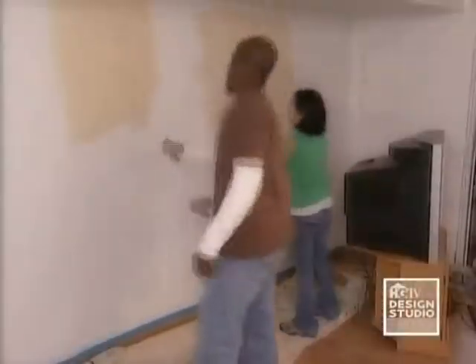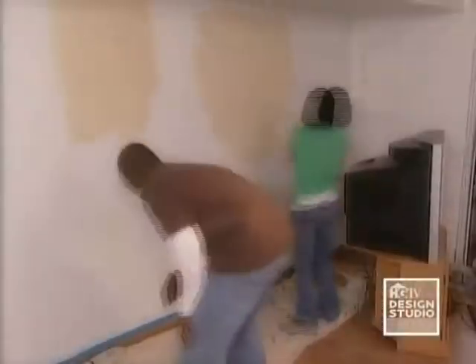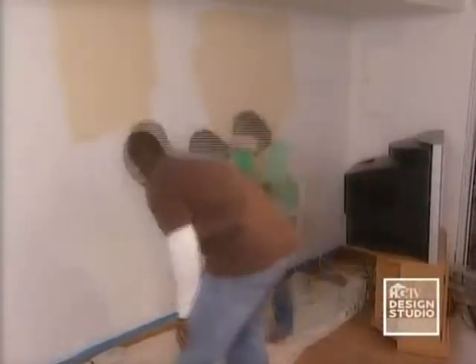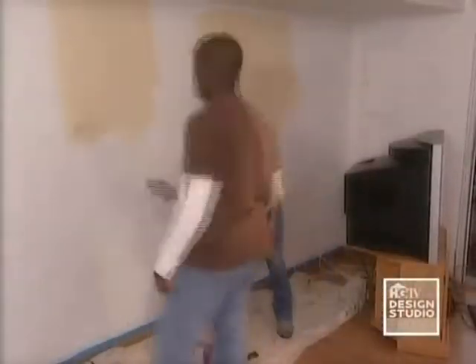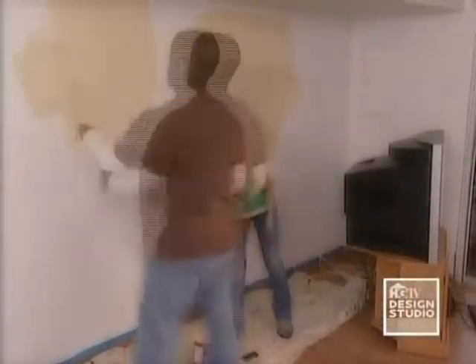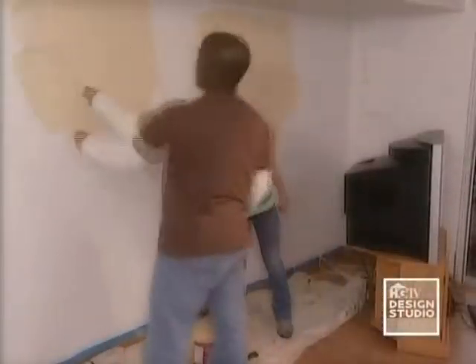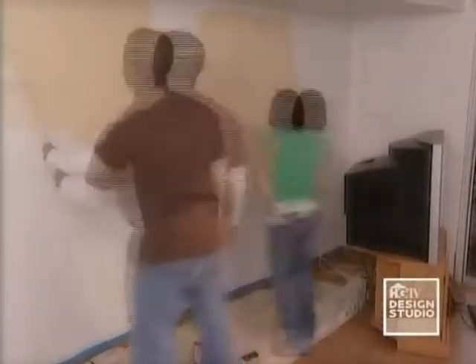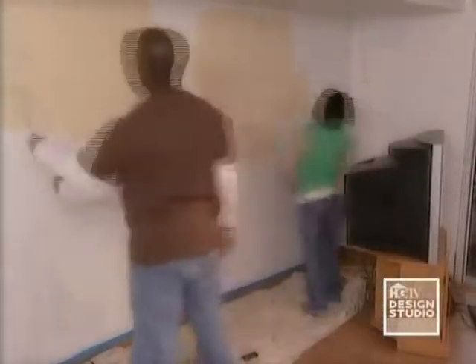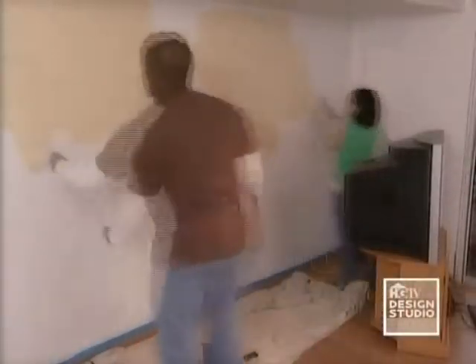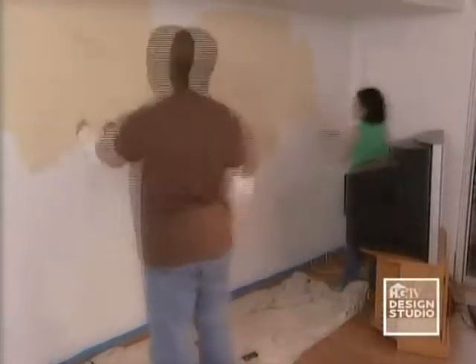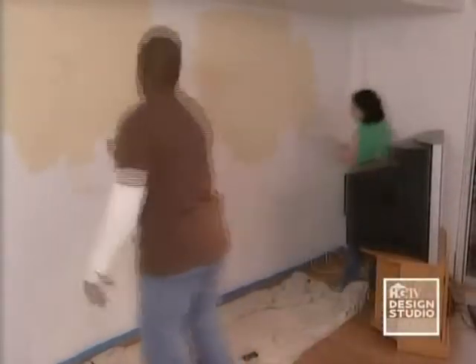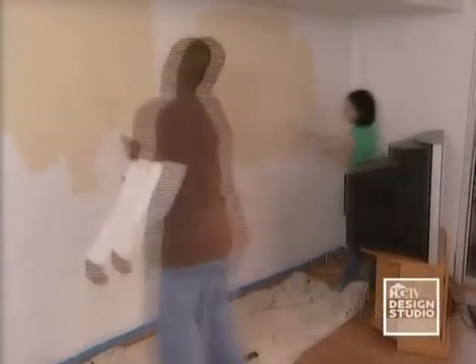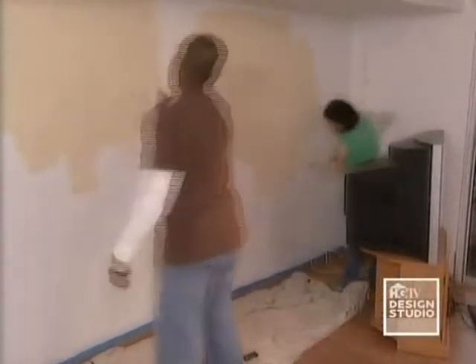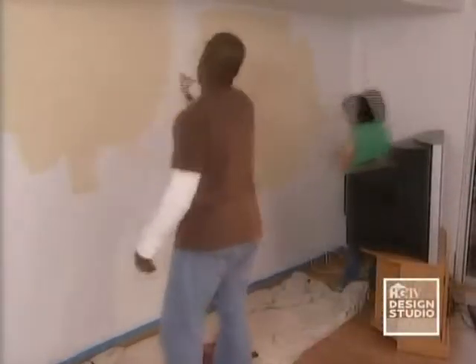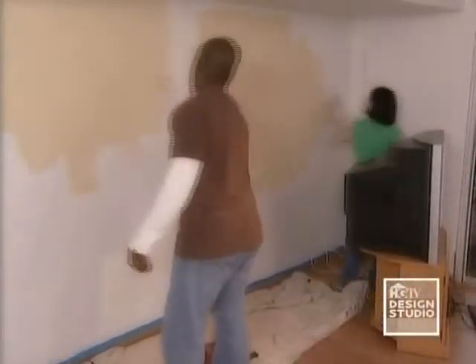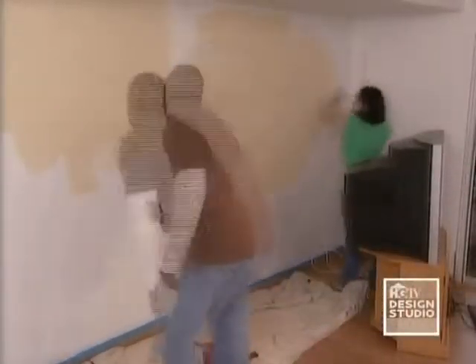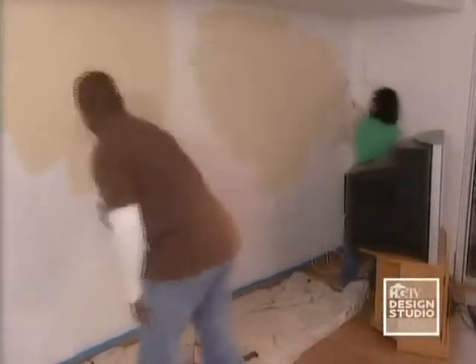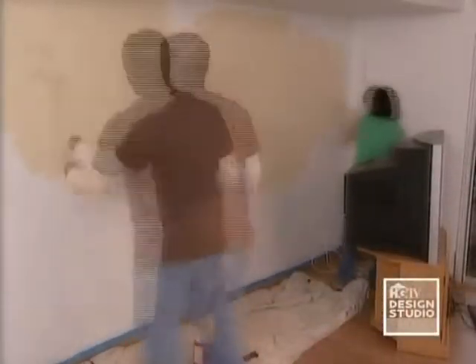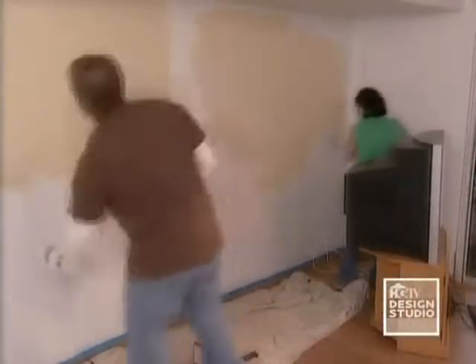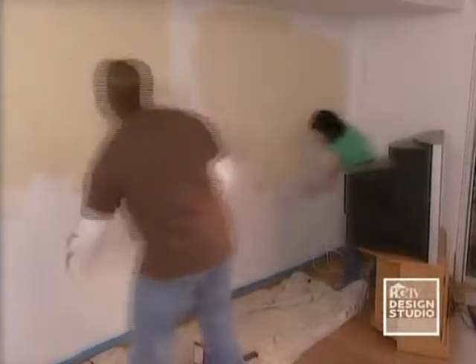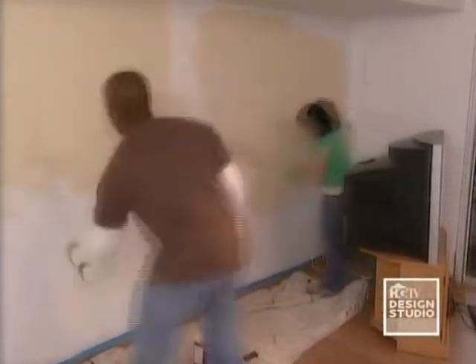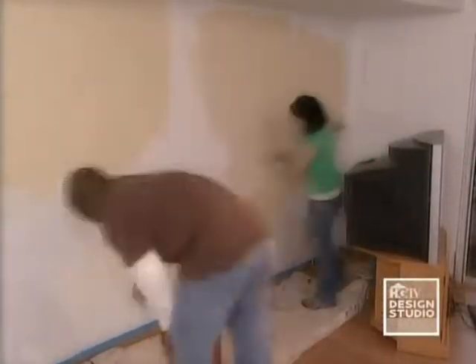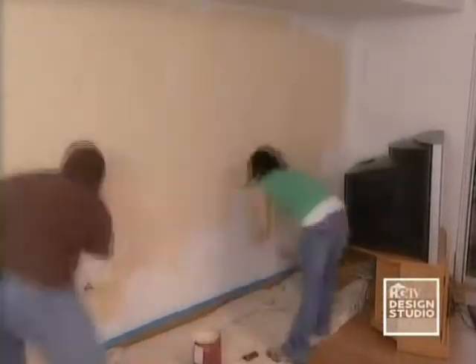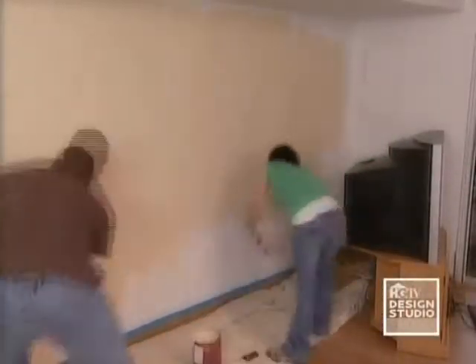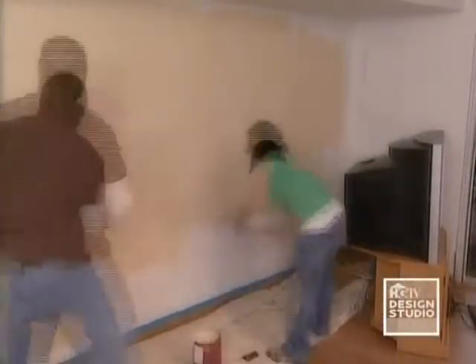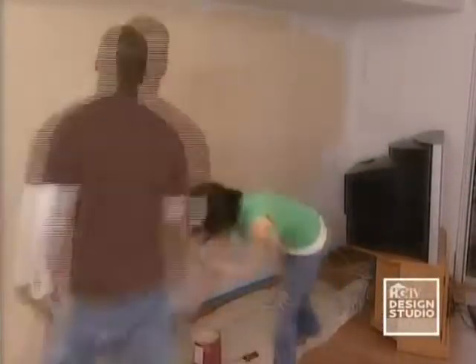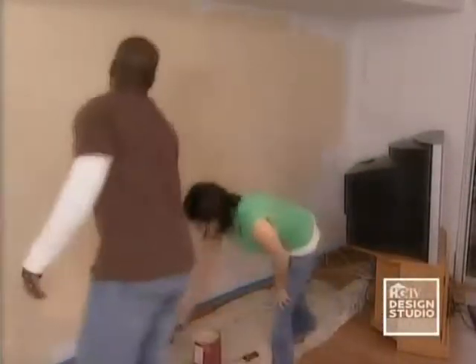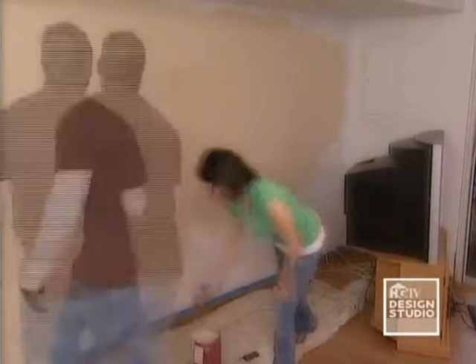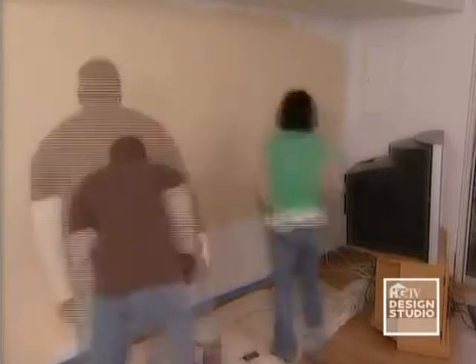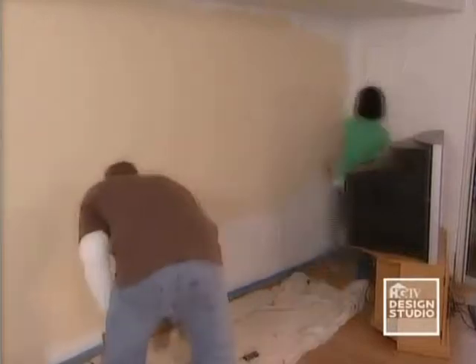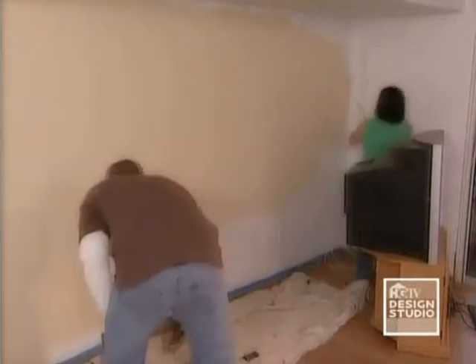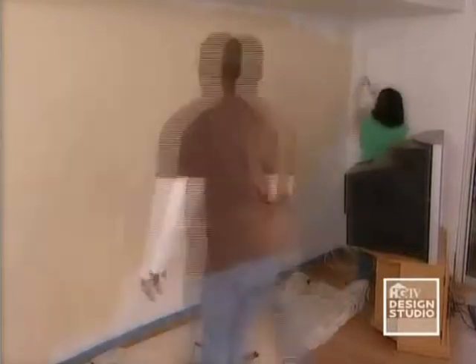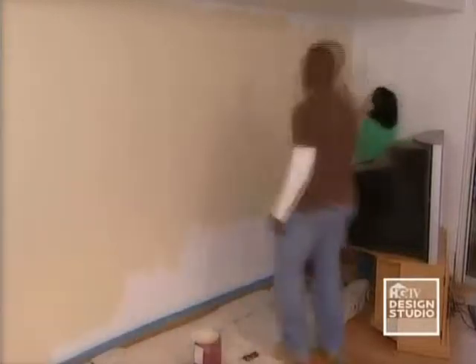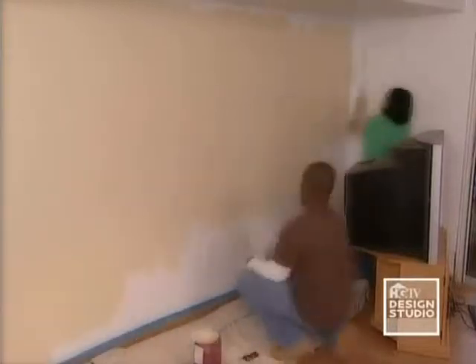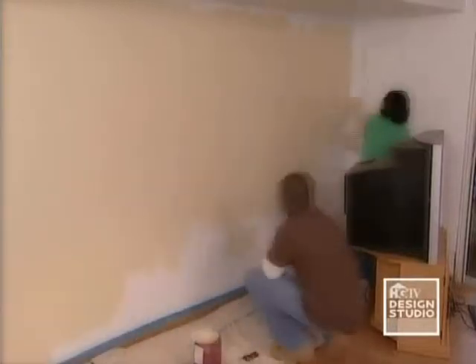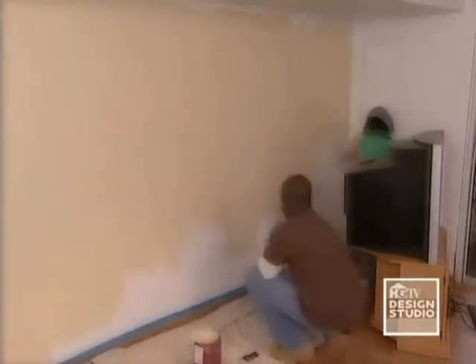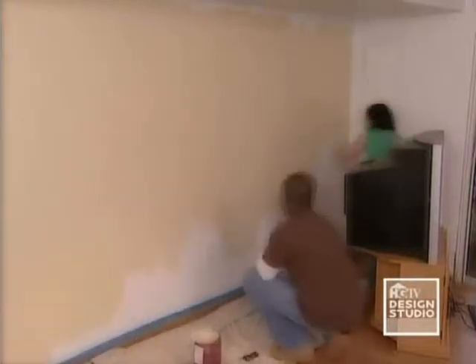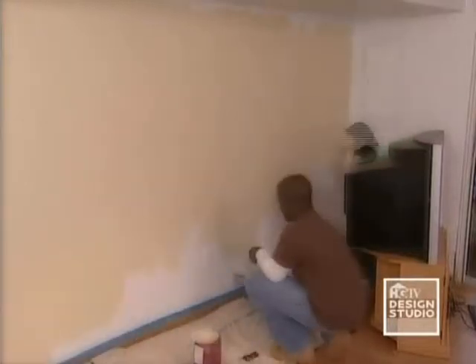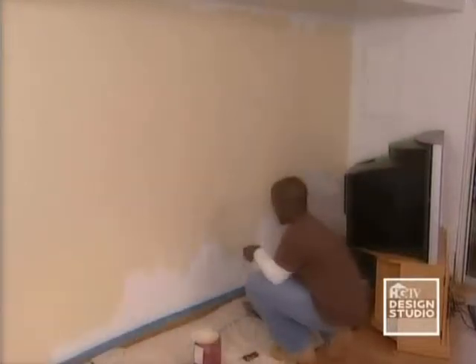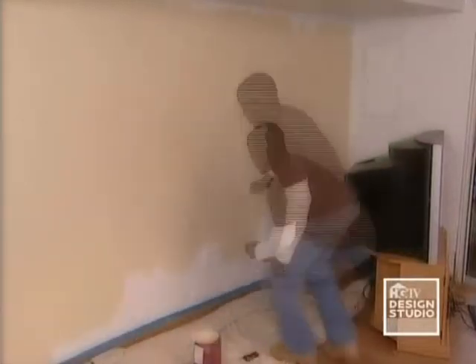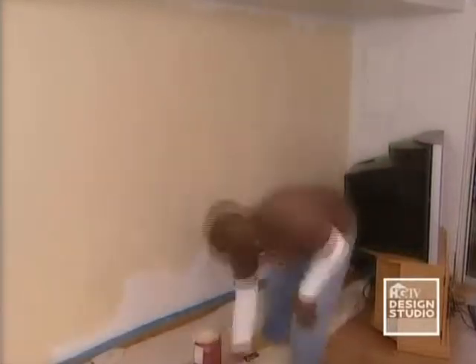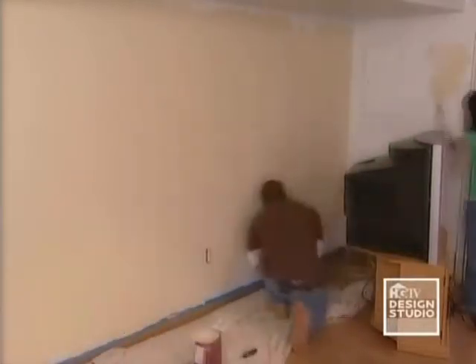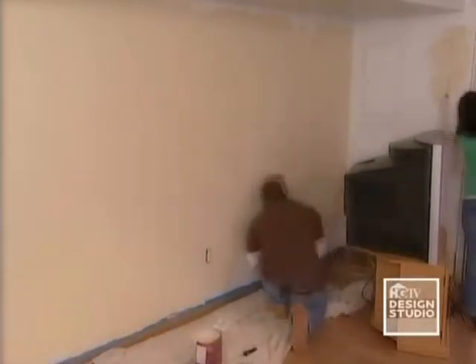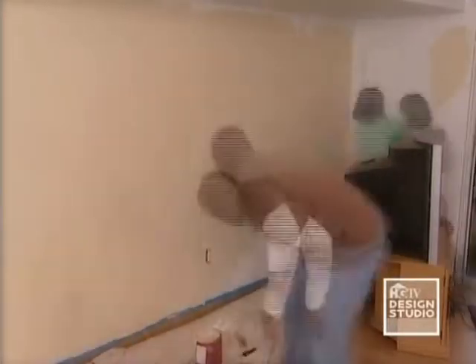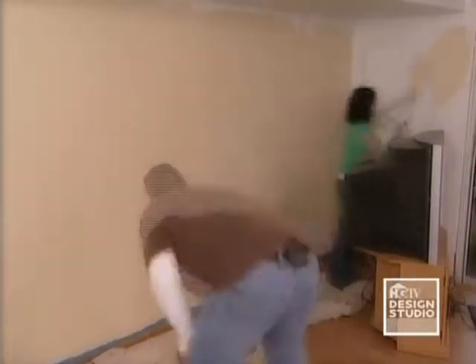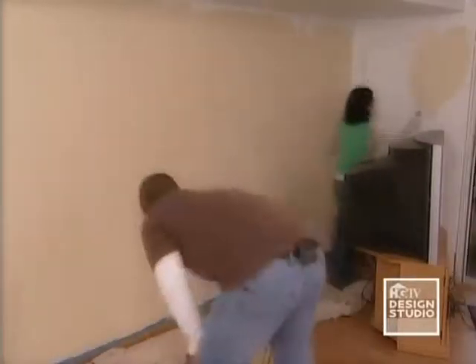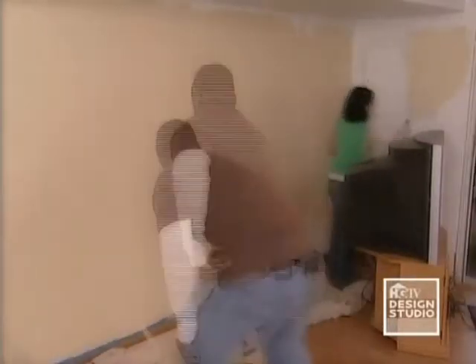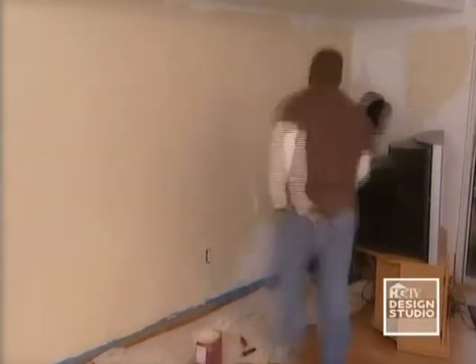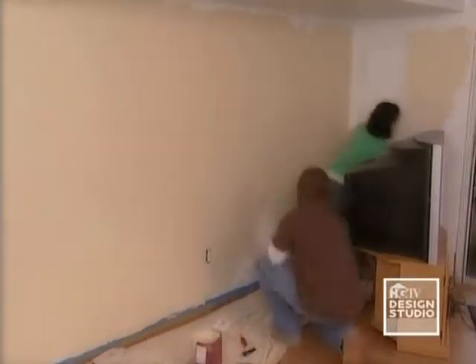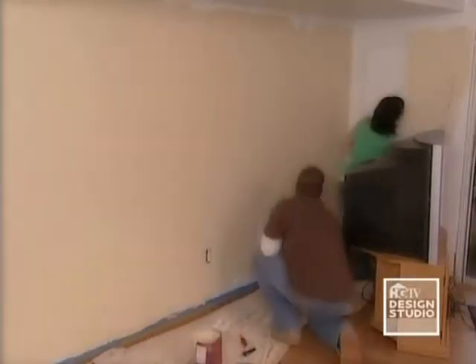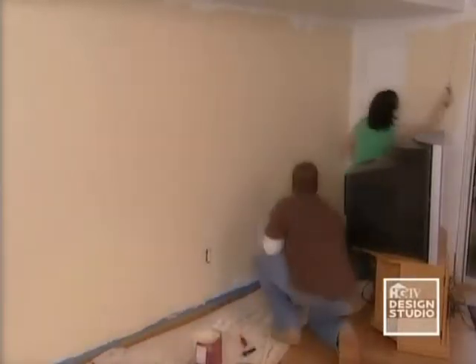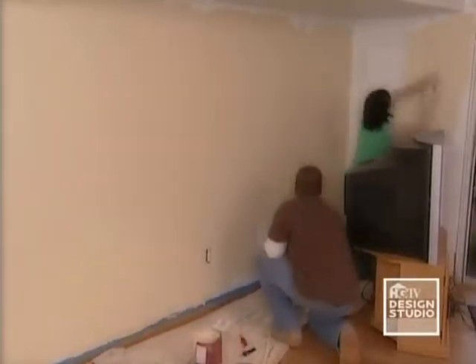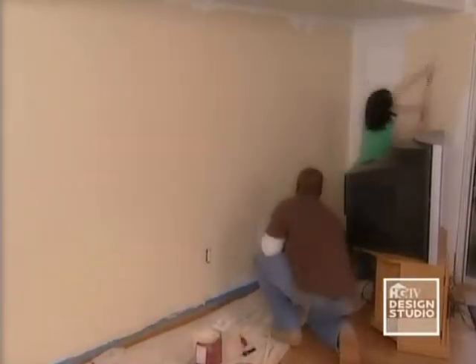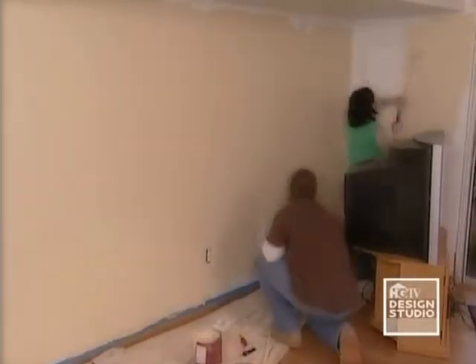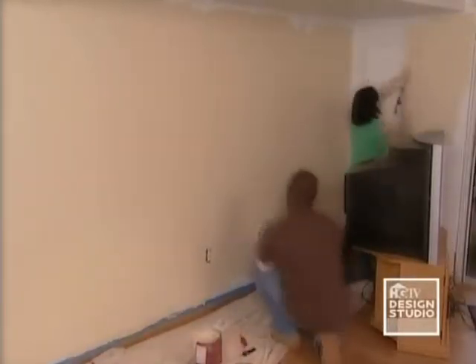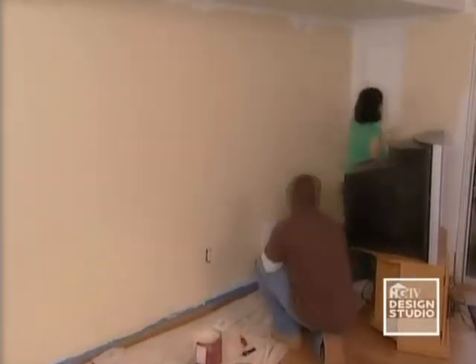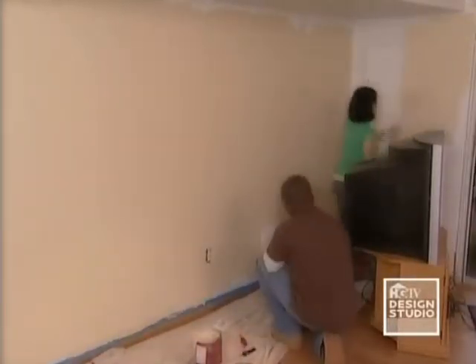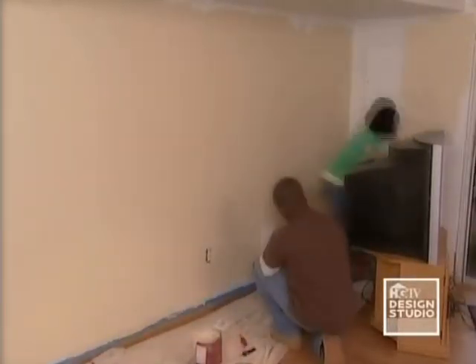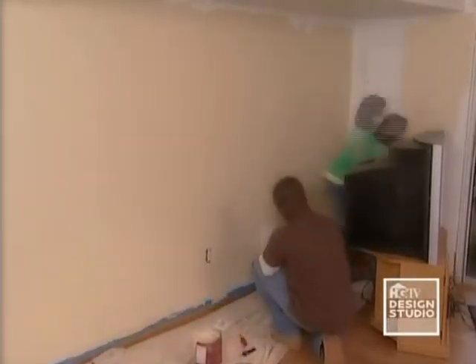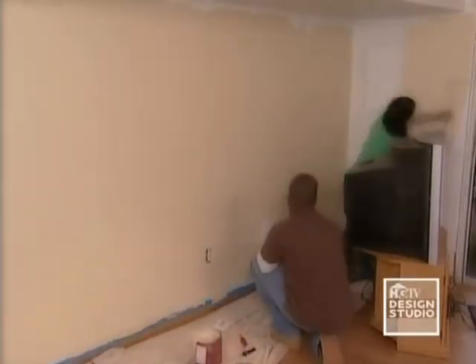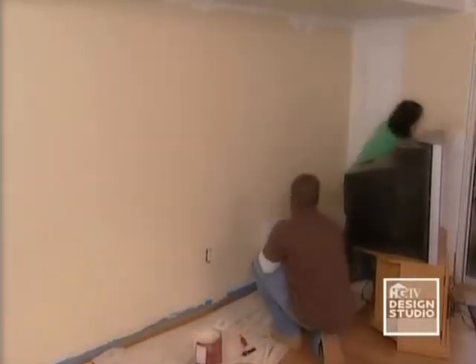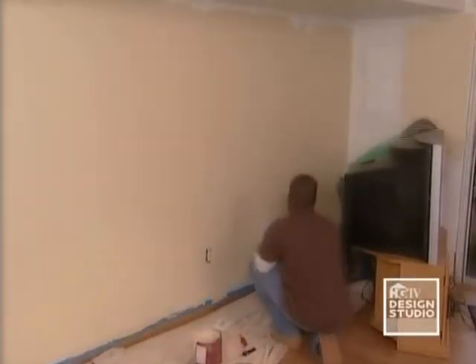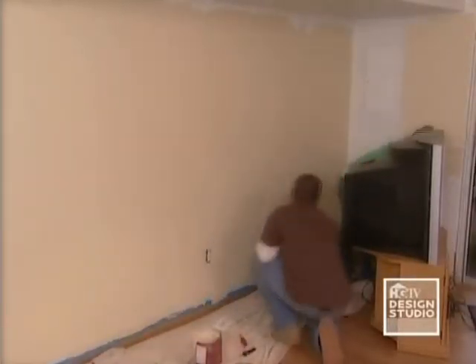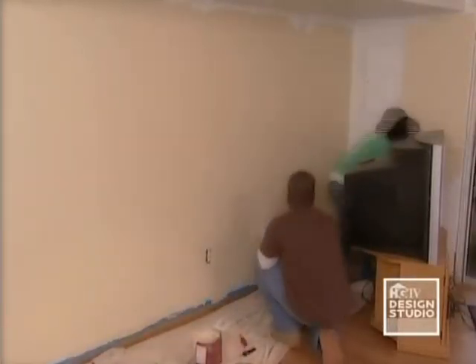Buttery Beige is one of my favorites for warming up a space. It's light, neutral, and goes with almost any decor.